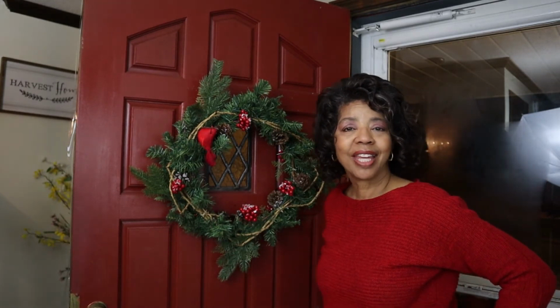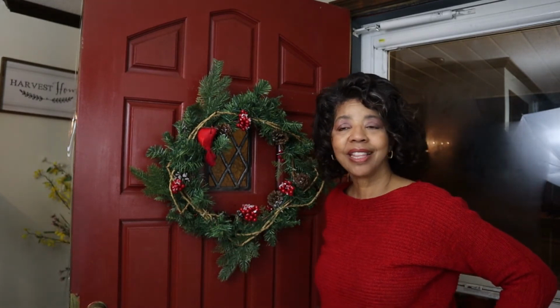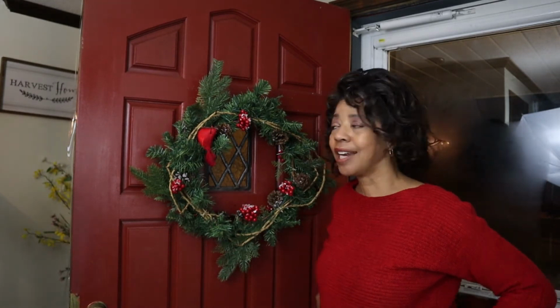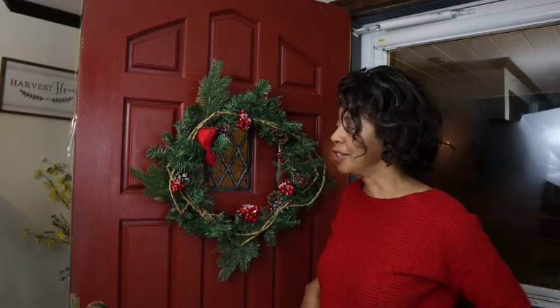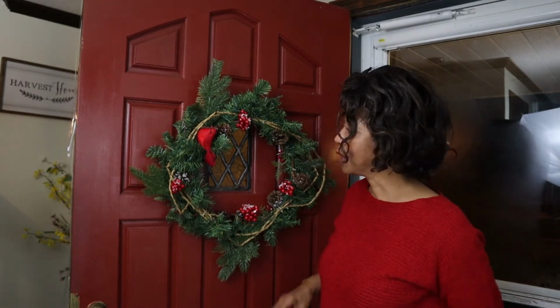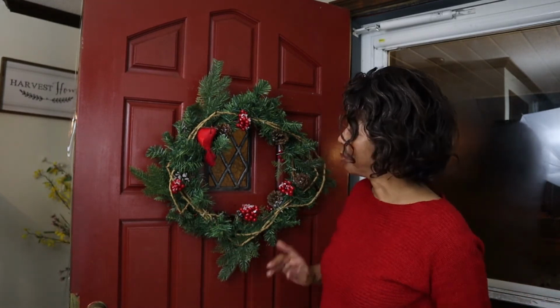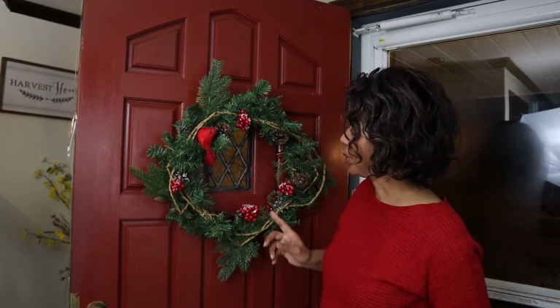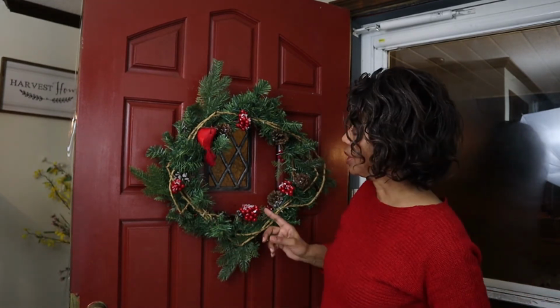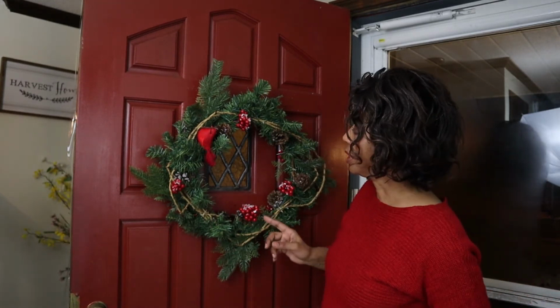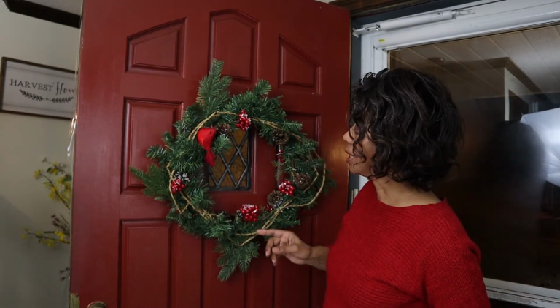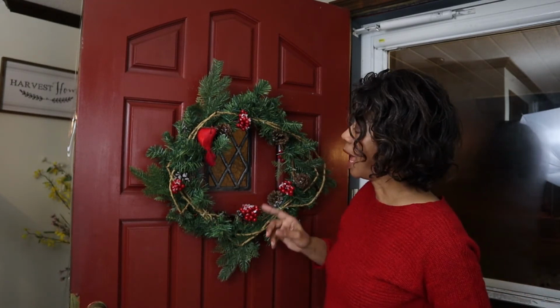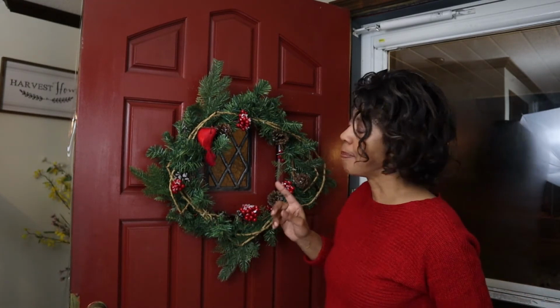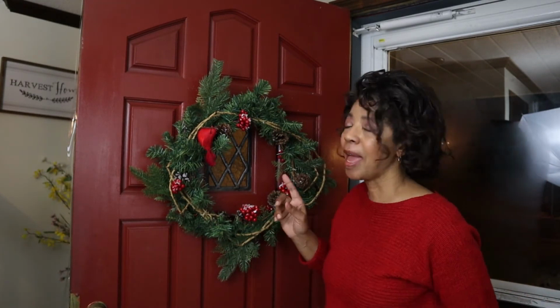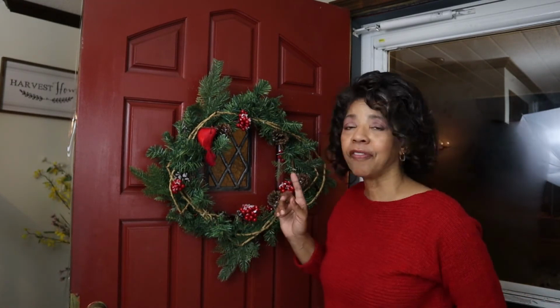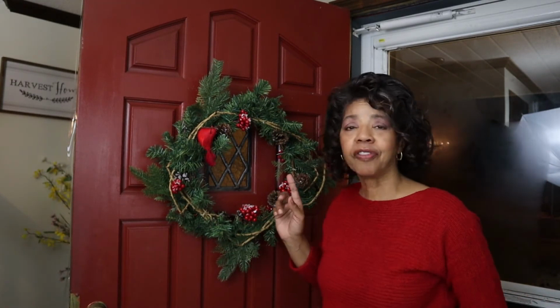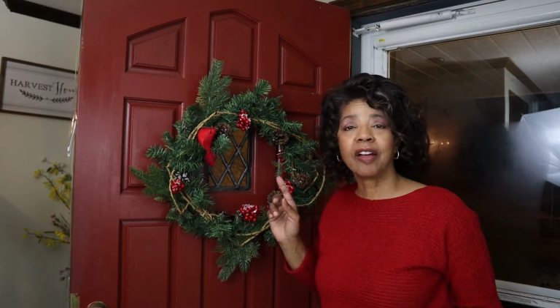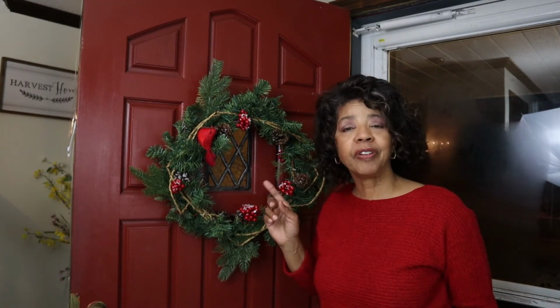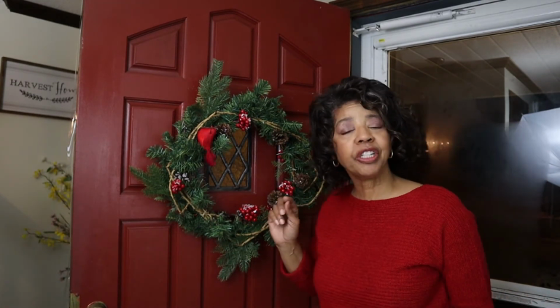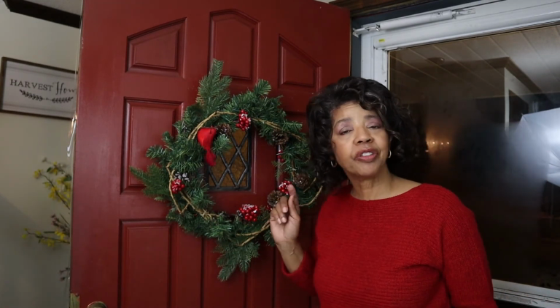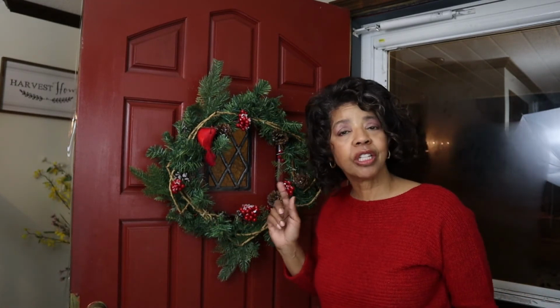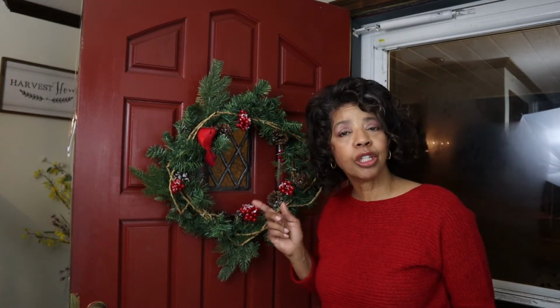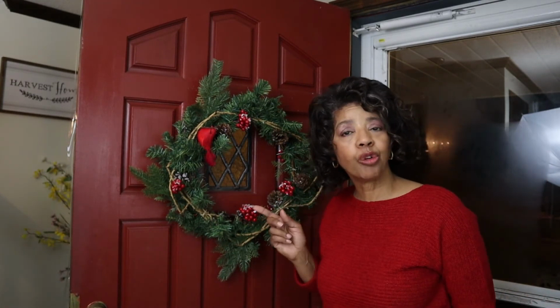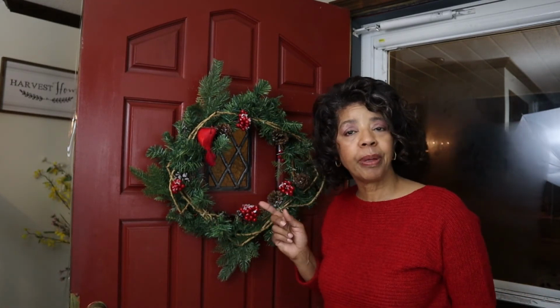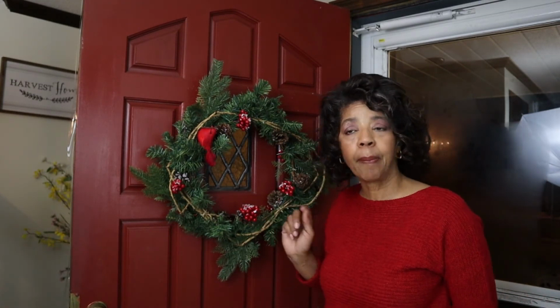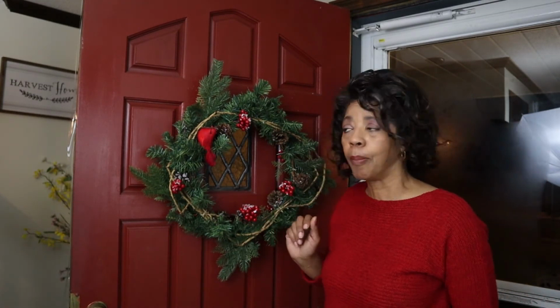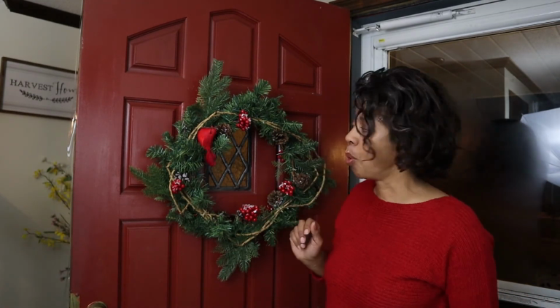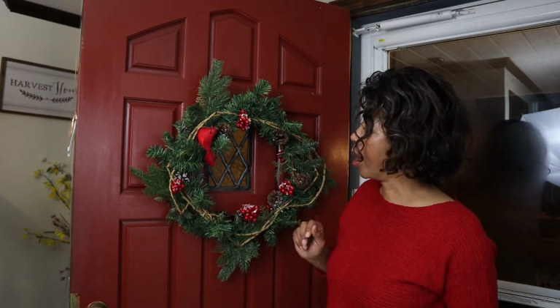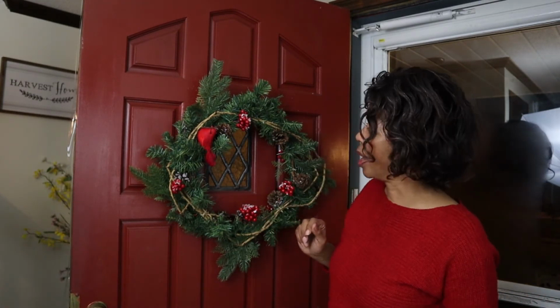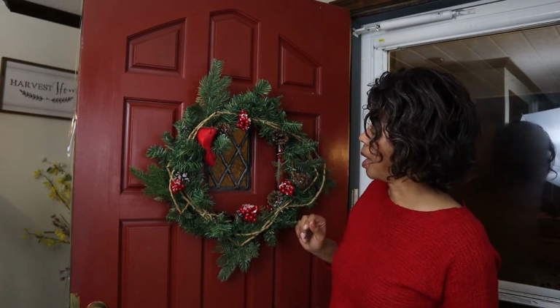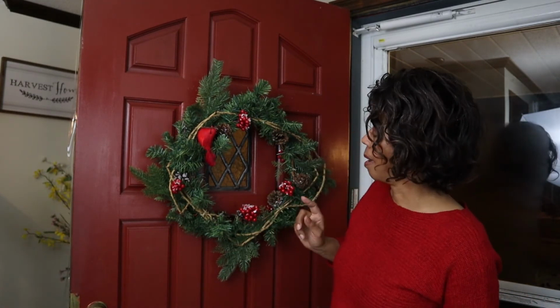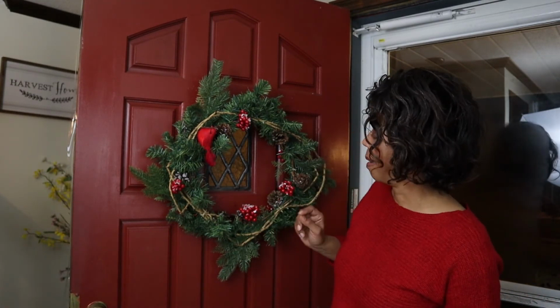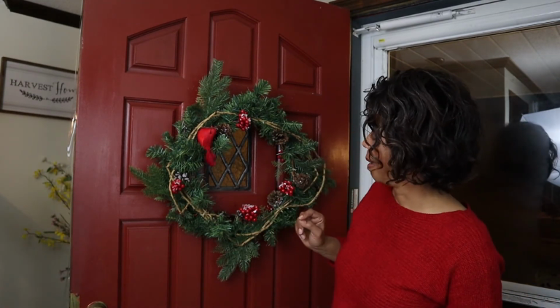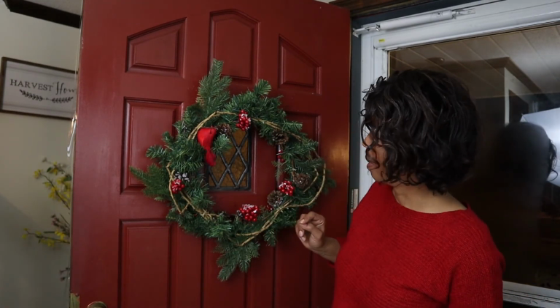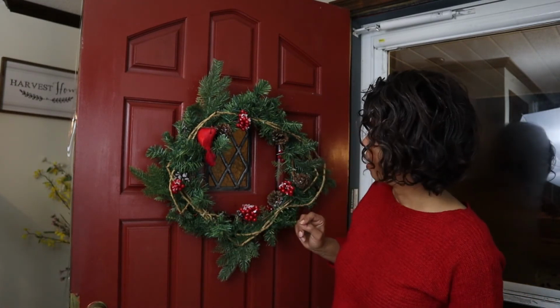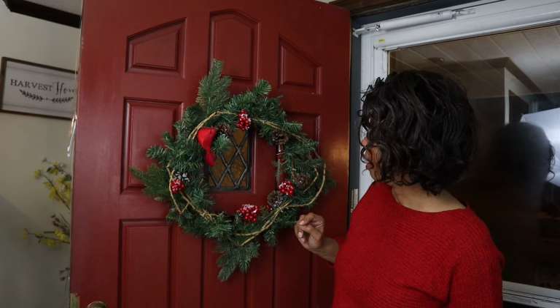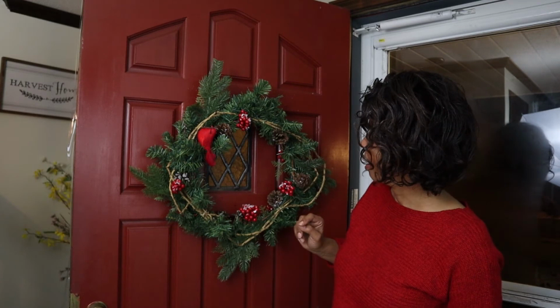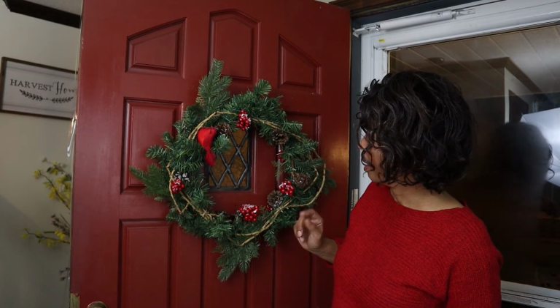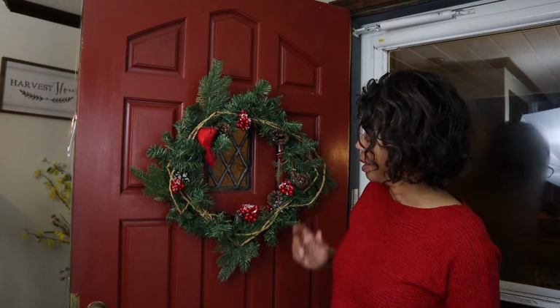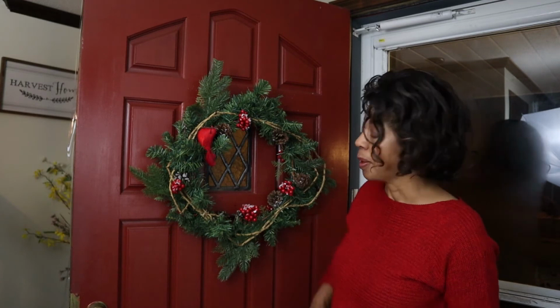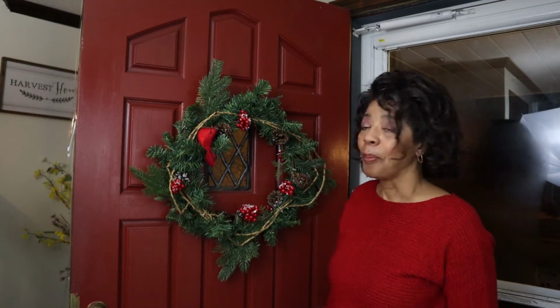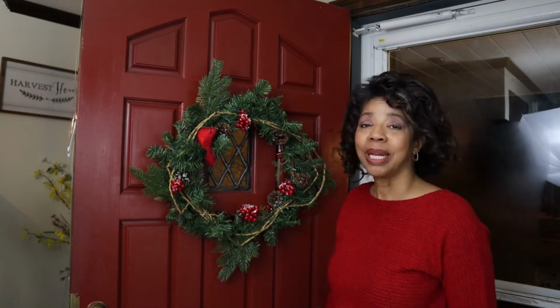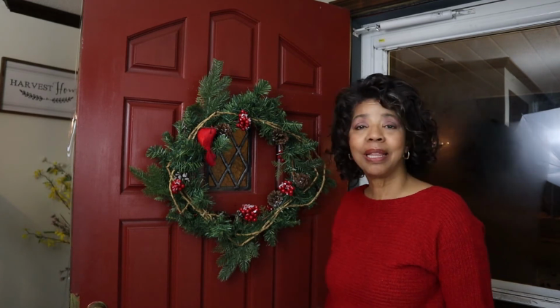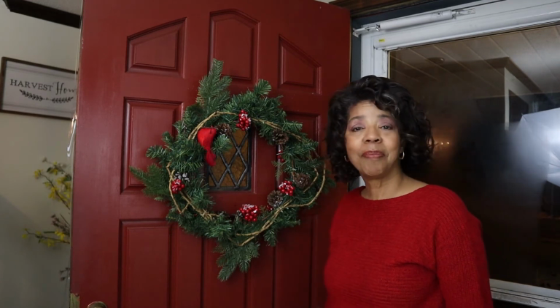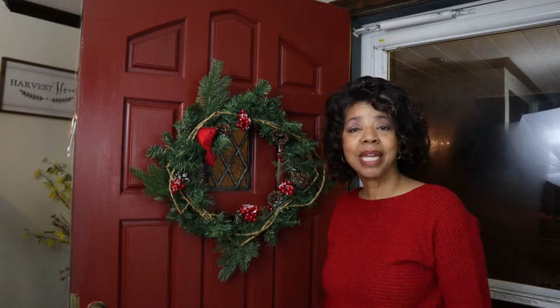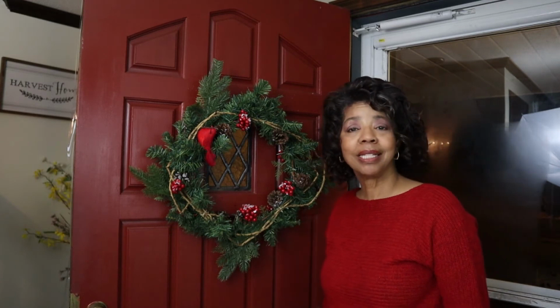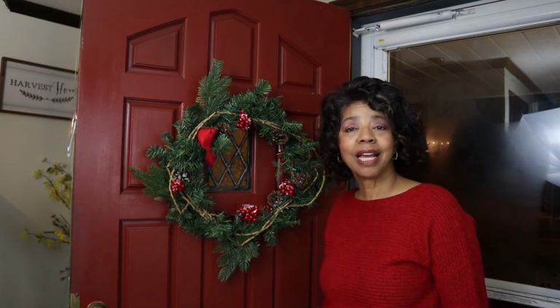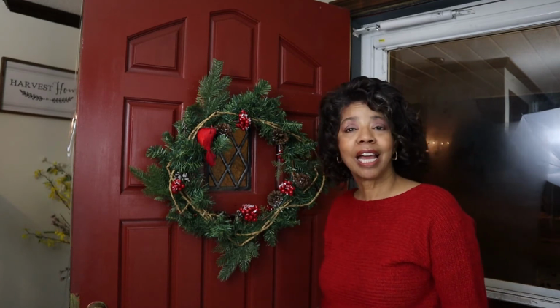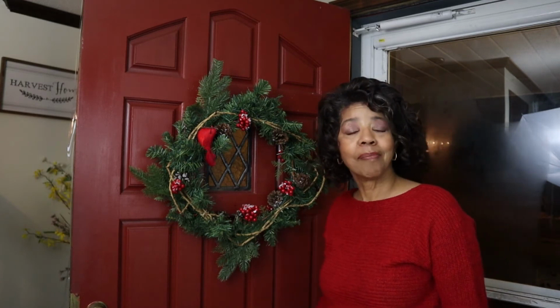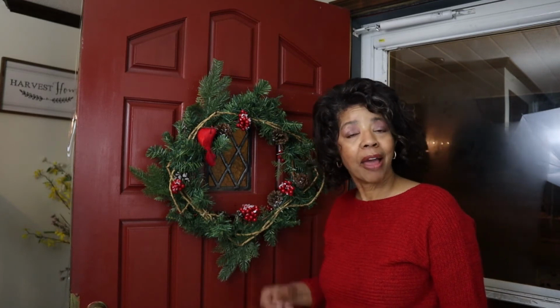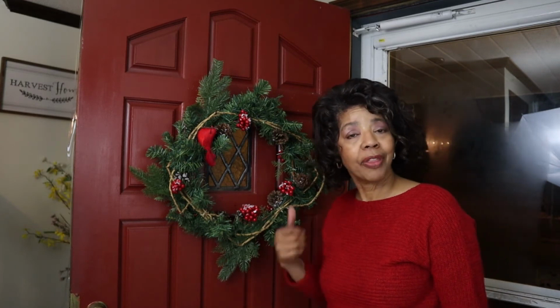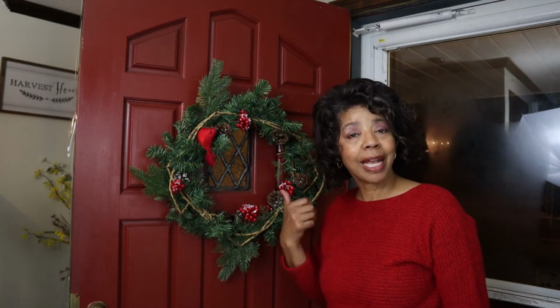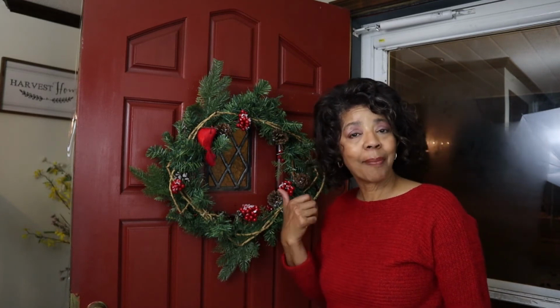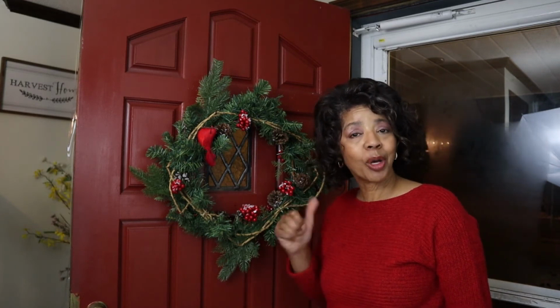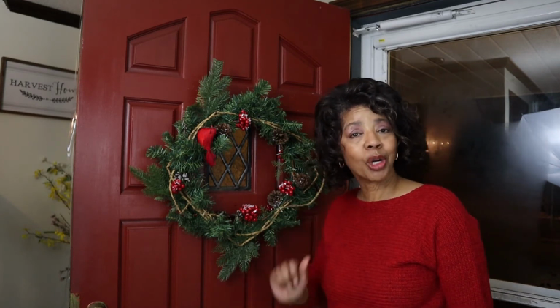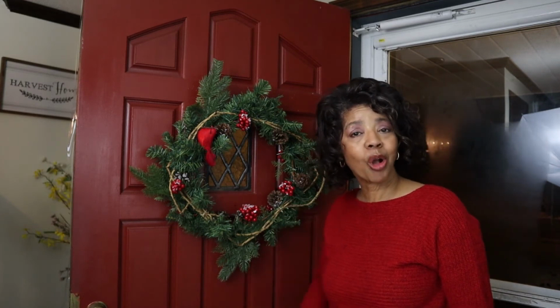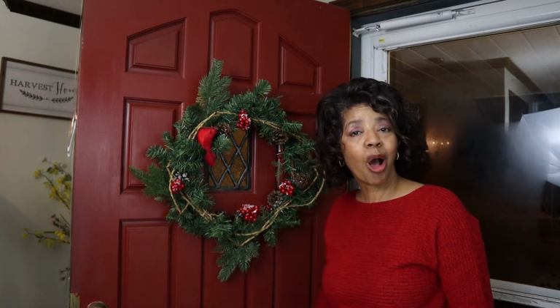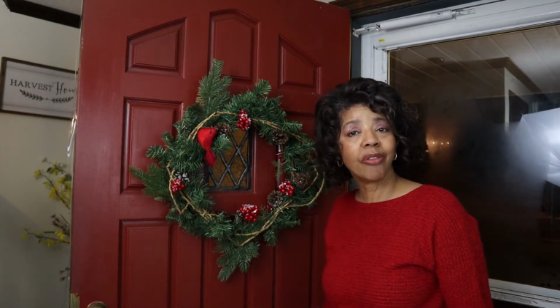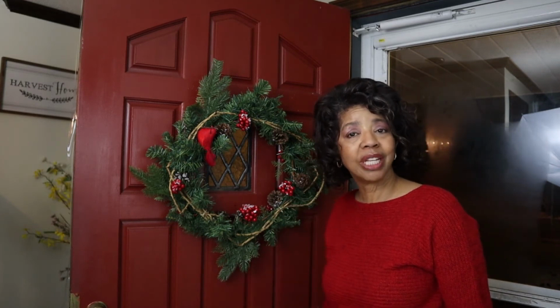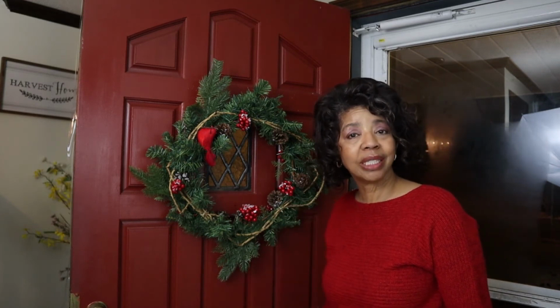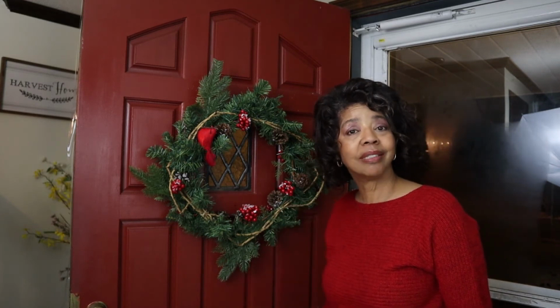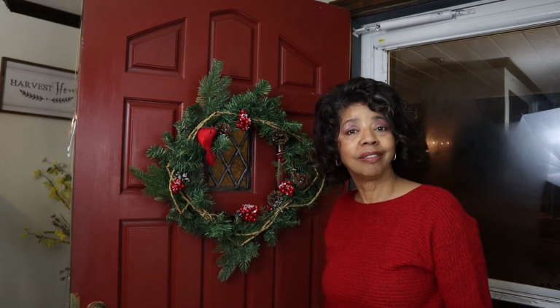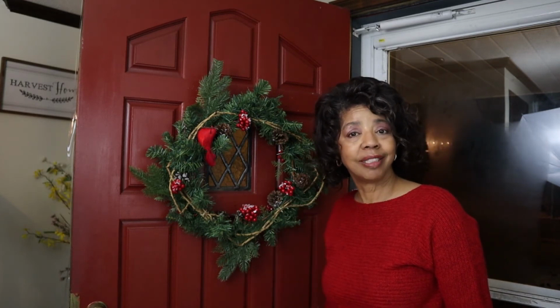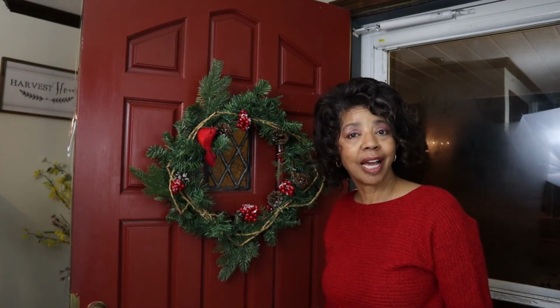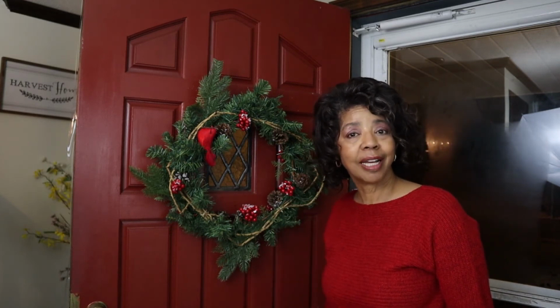I think that looks pretty good. I may fluff it just a little bit more, but in the meantime, I think I'm going to call this done.